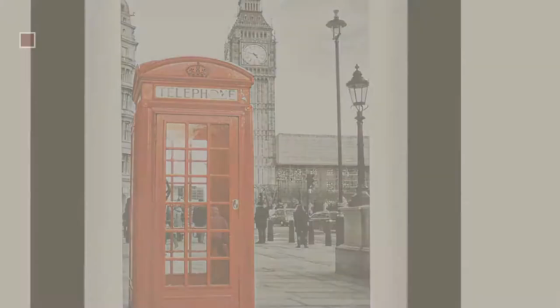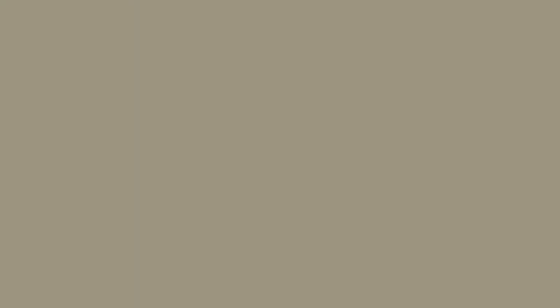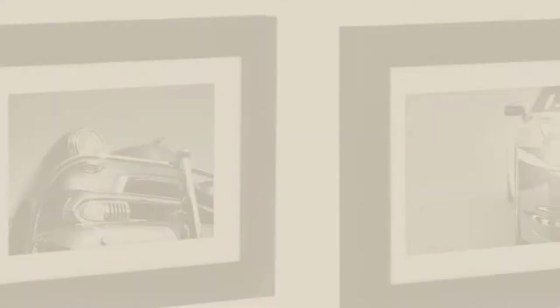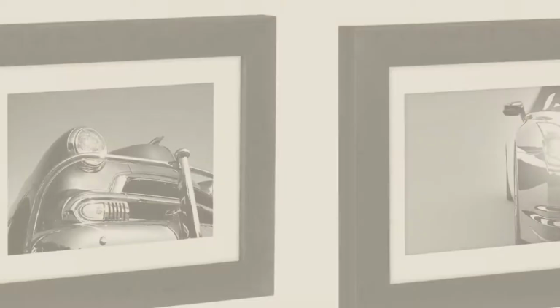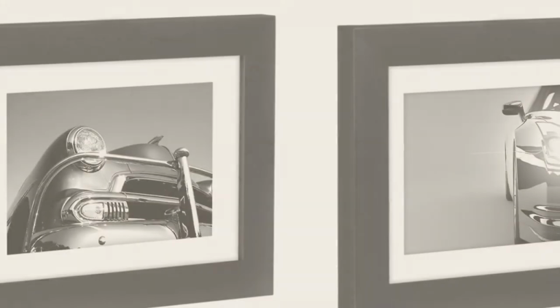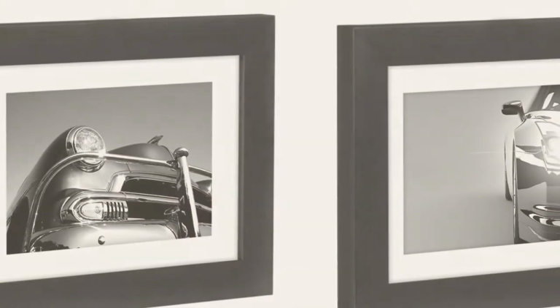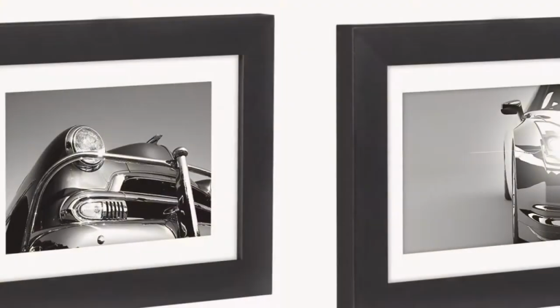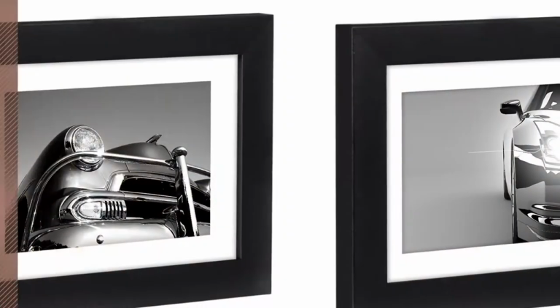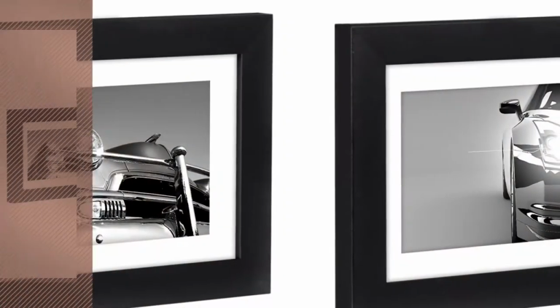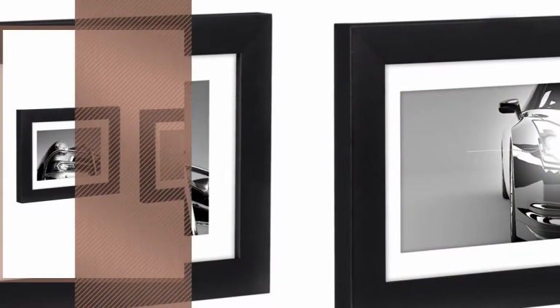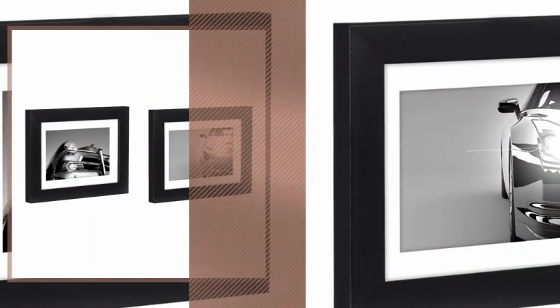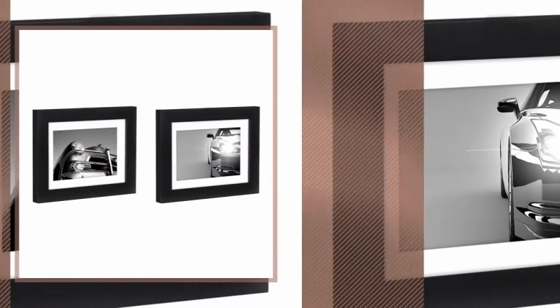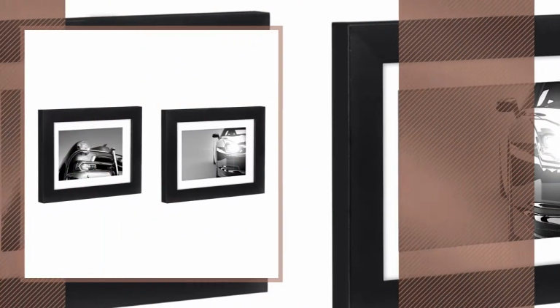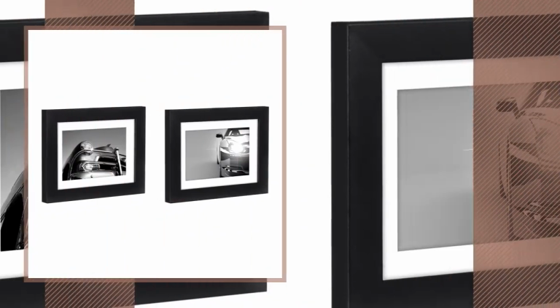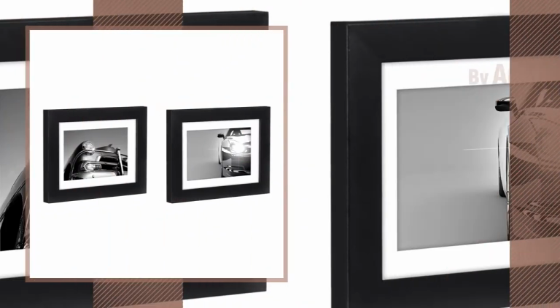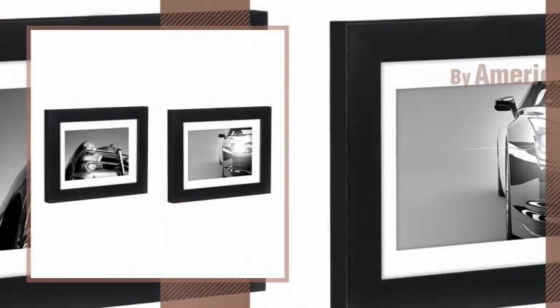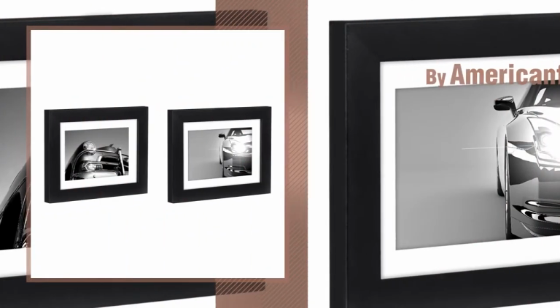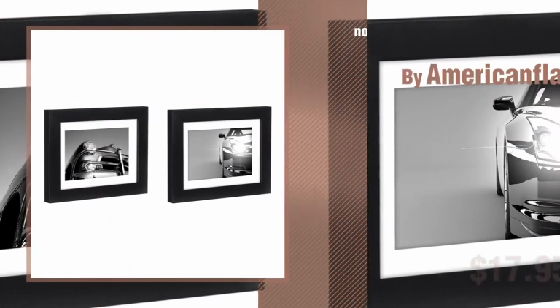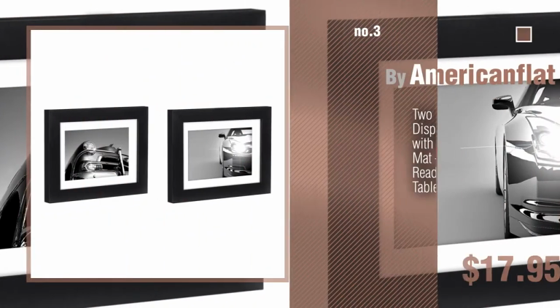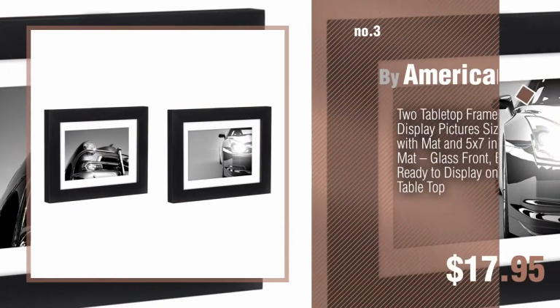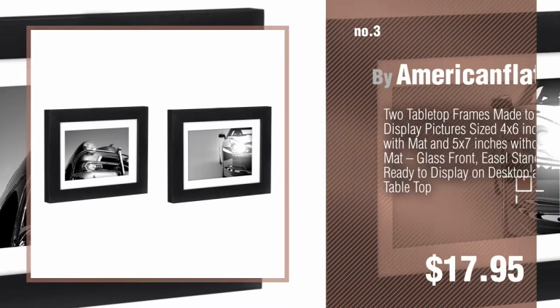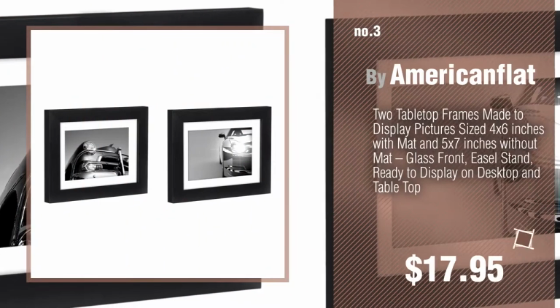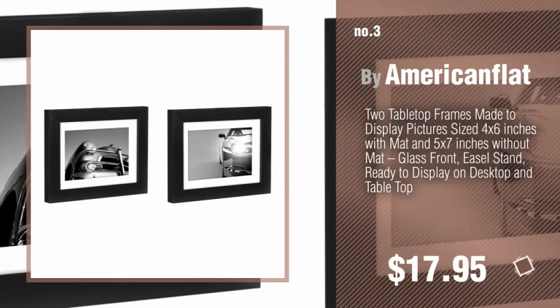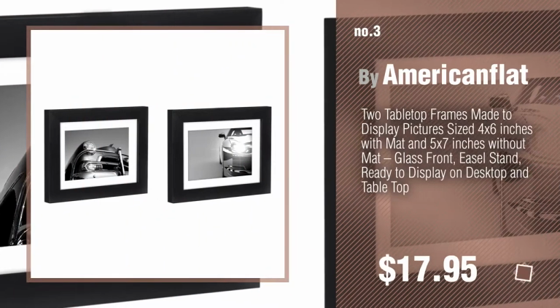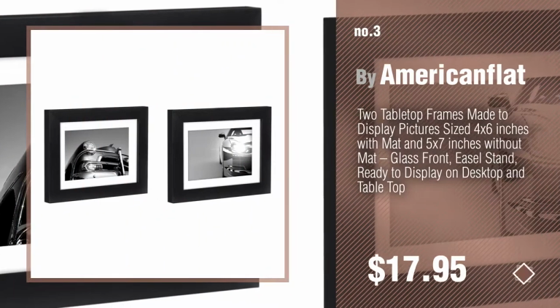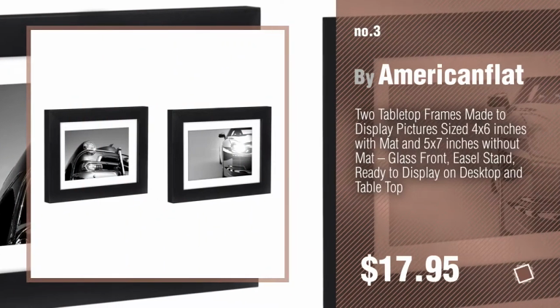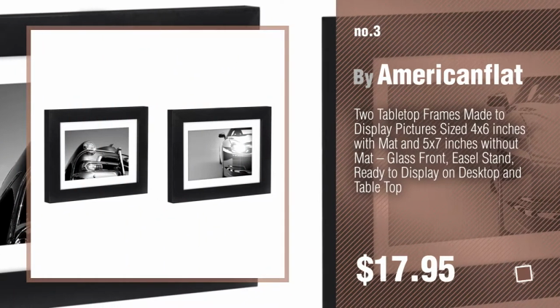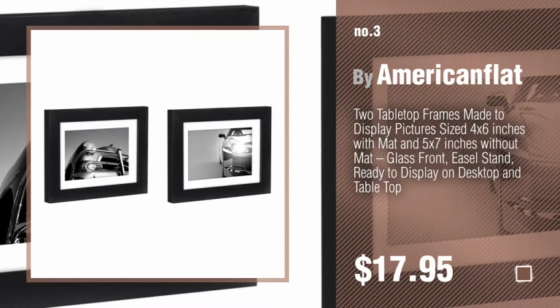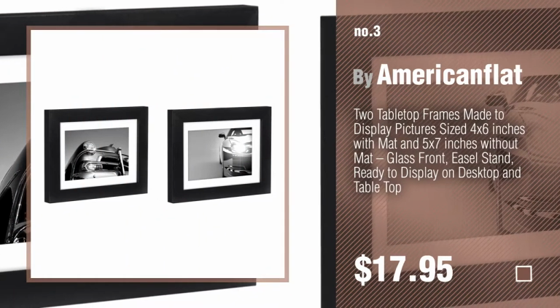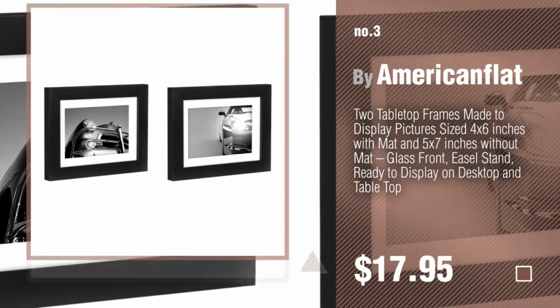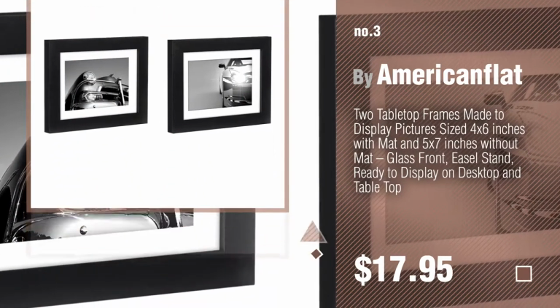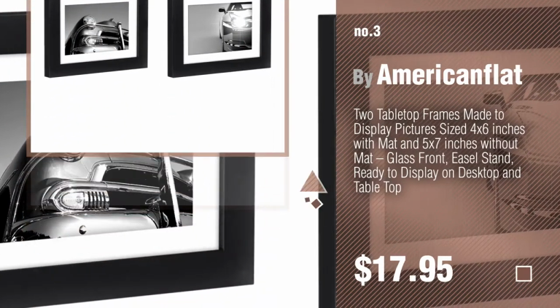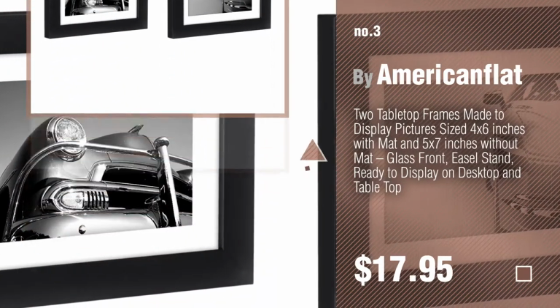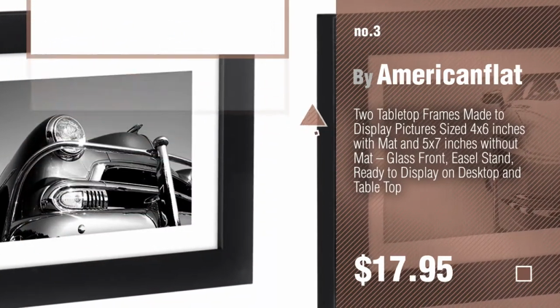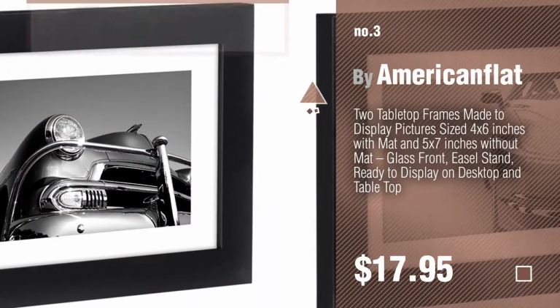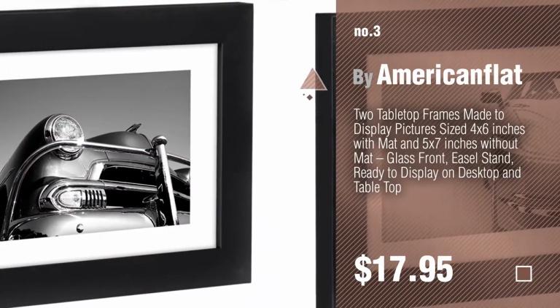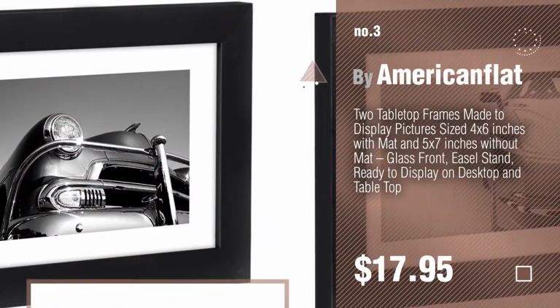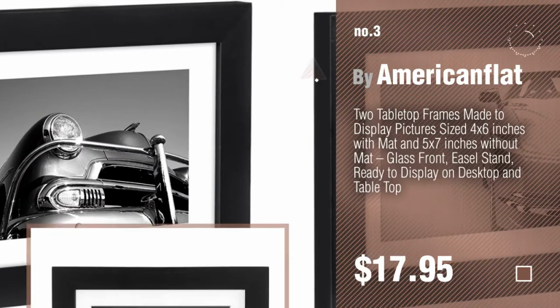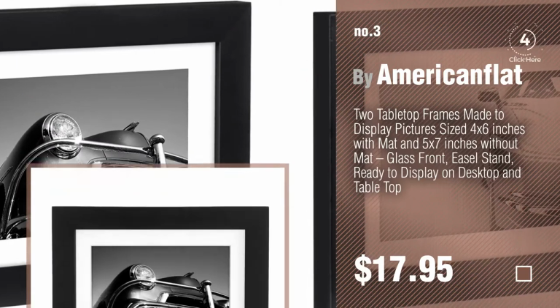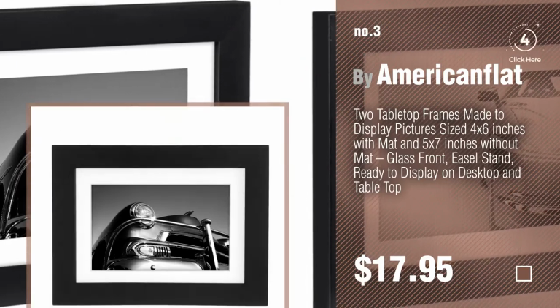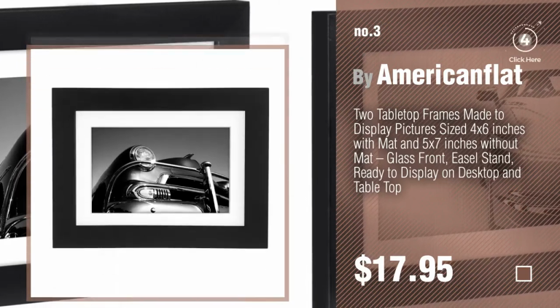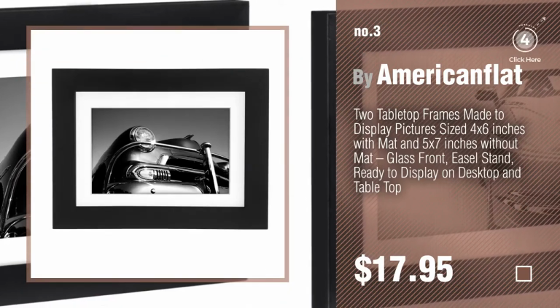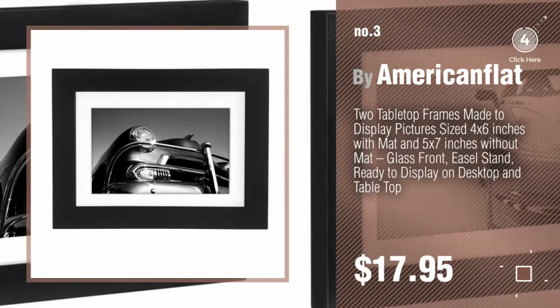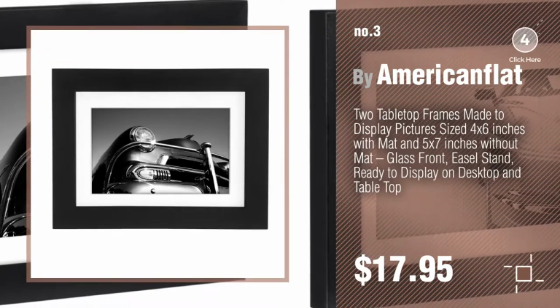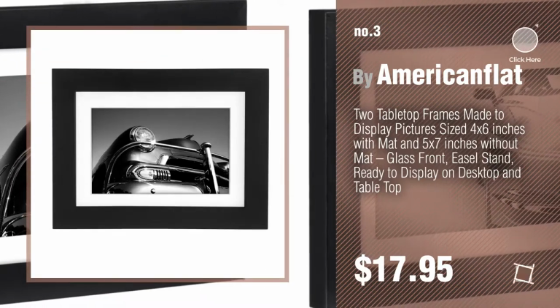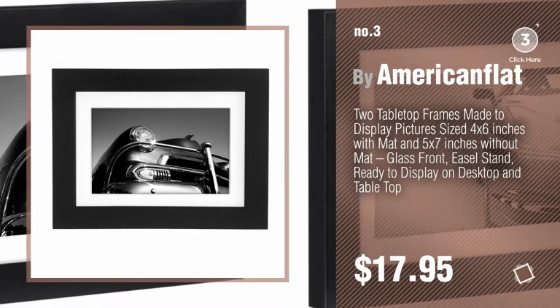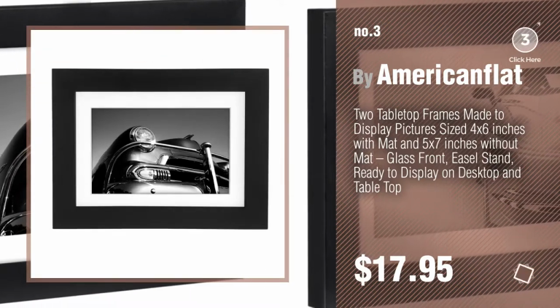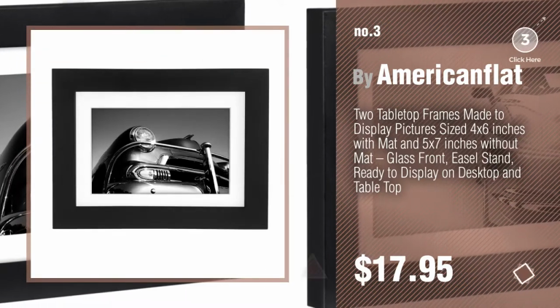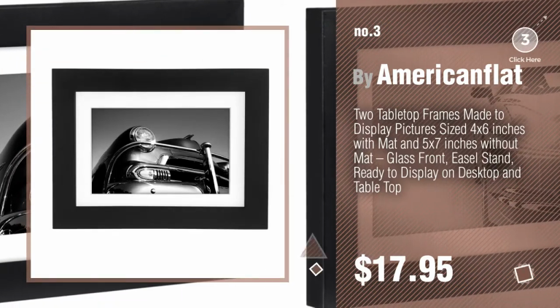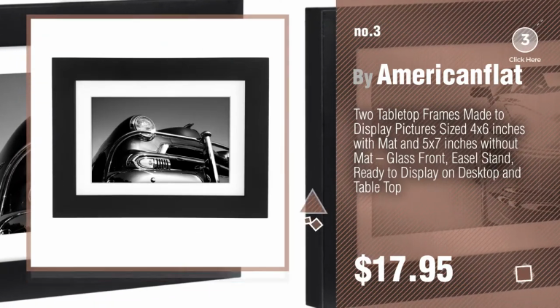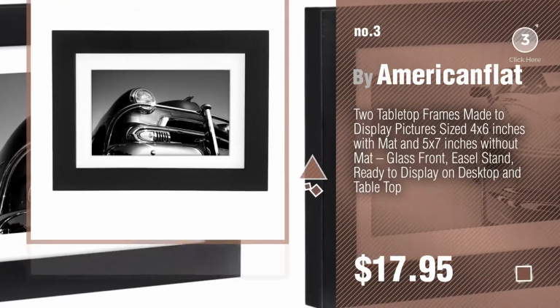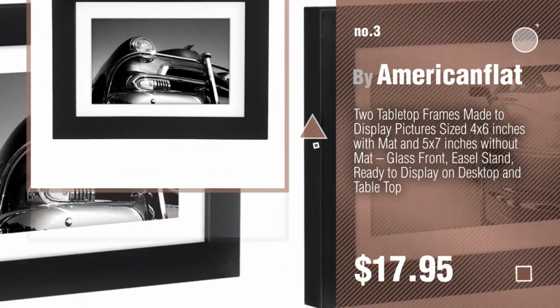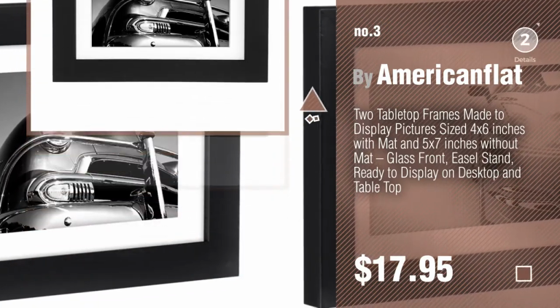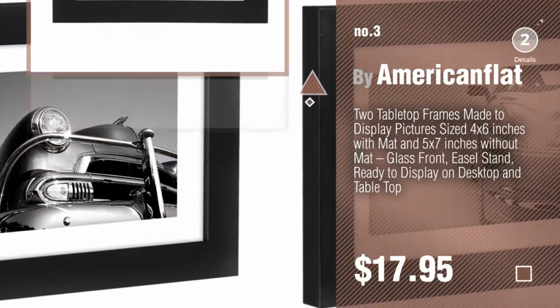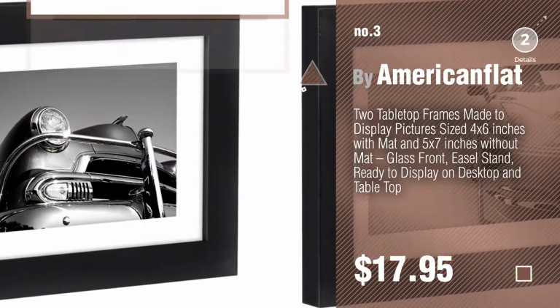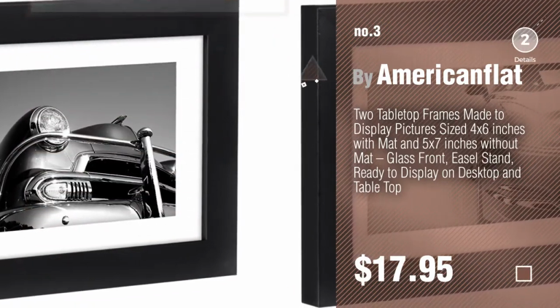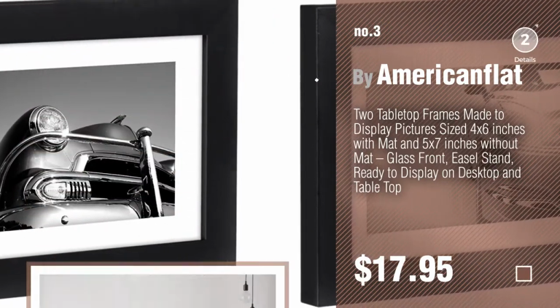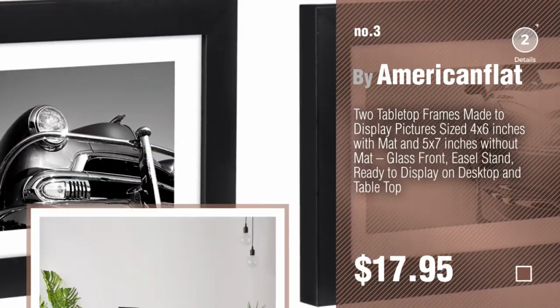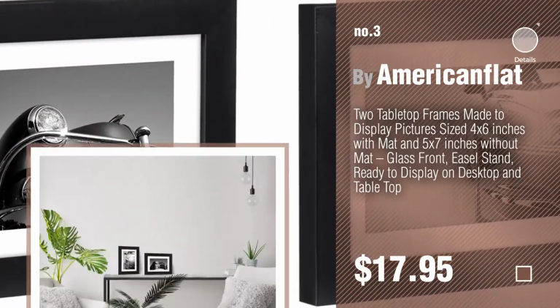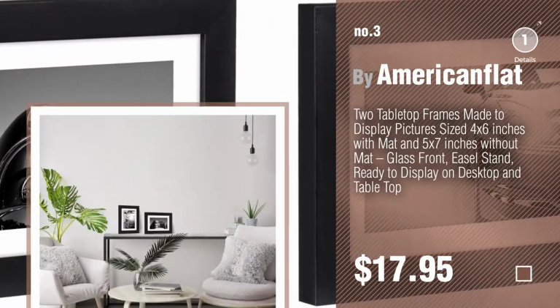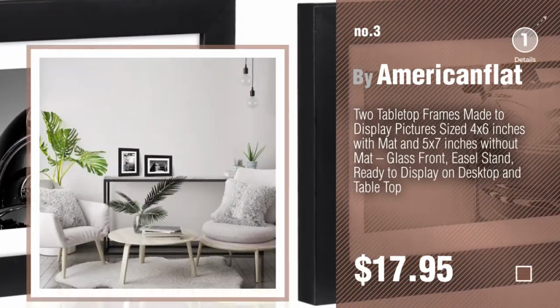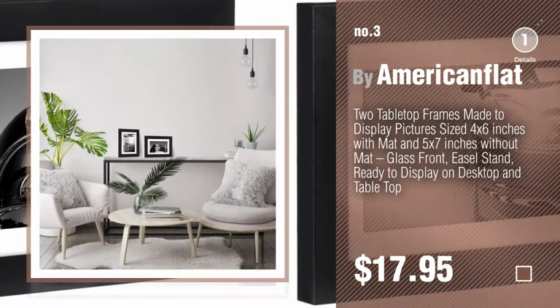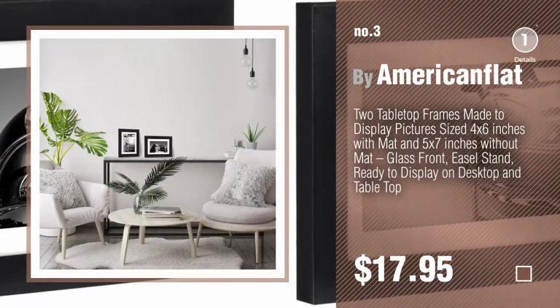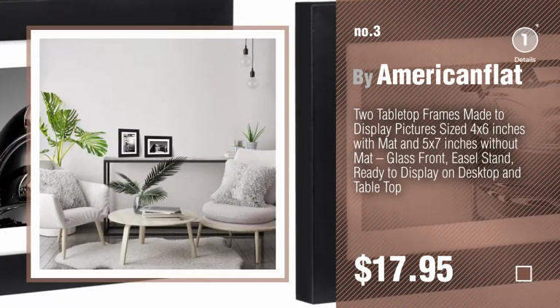Number 3, by American Flat. For more info about these great rugs, just click the circle in the corner.